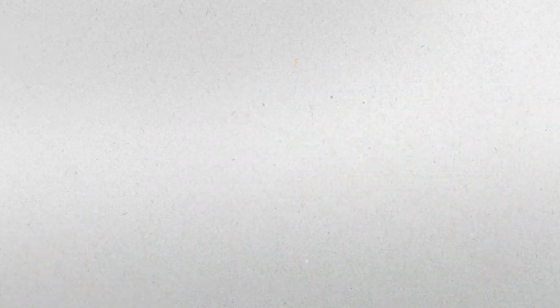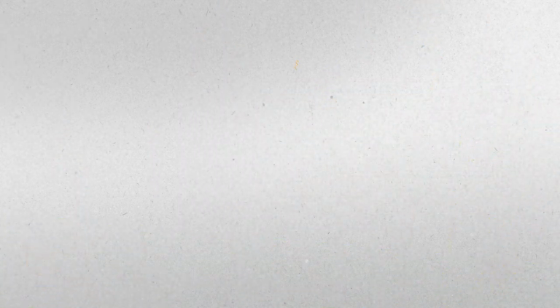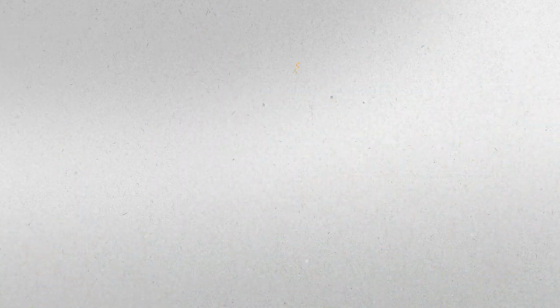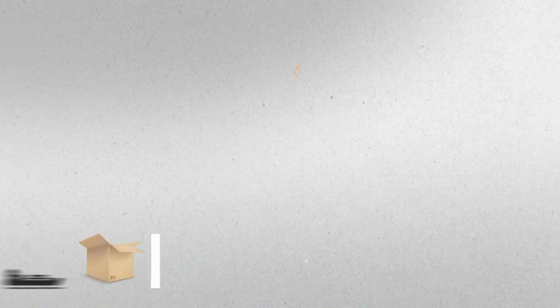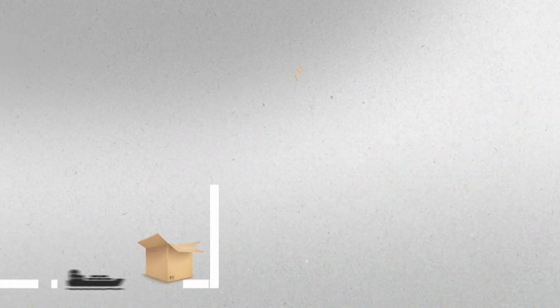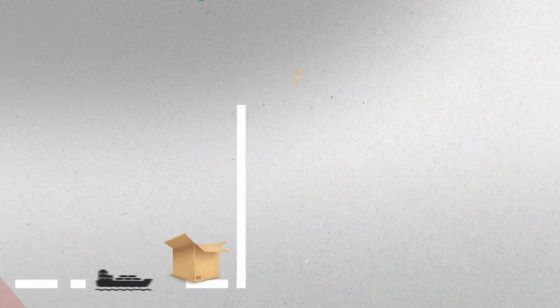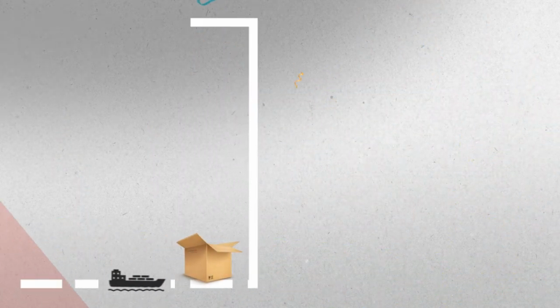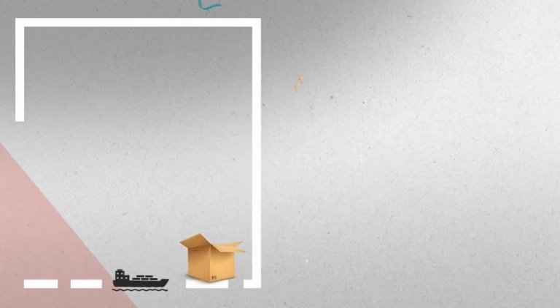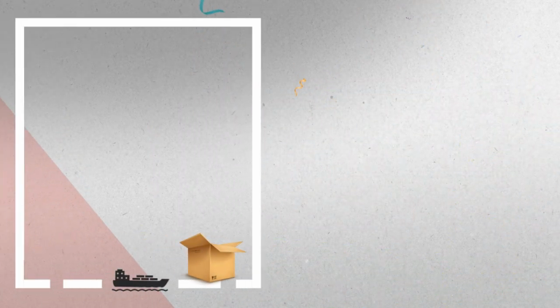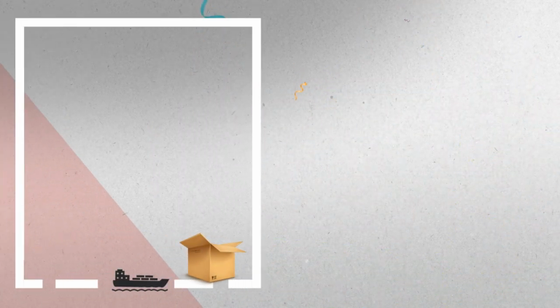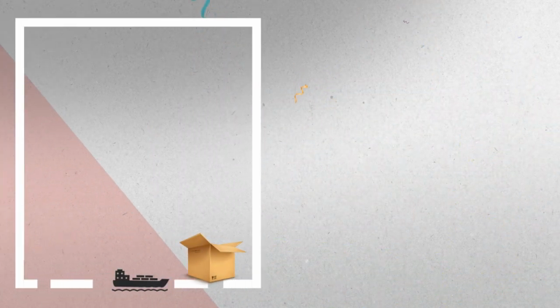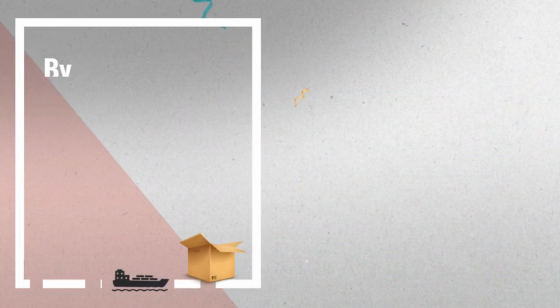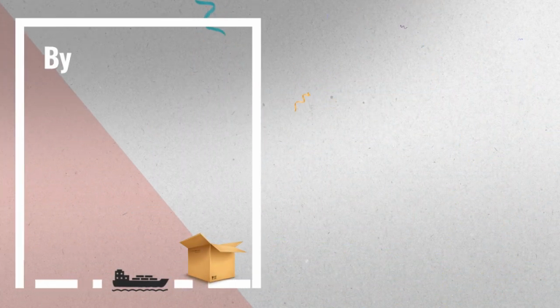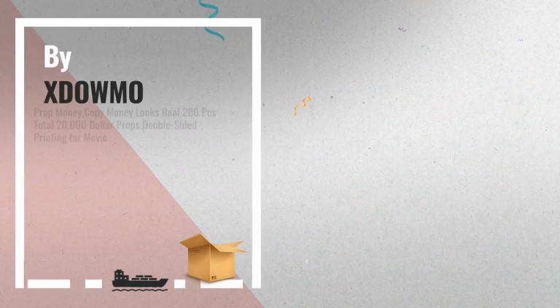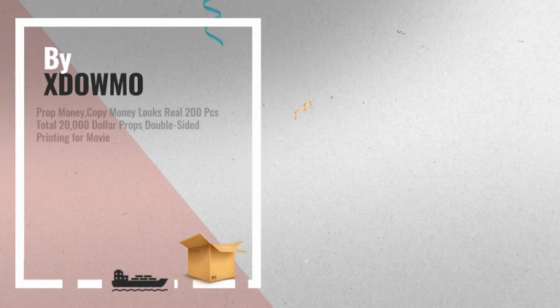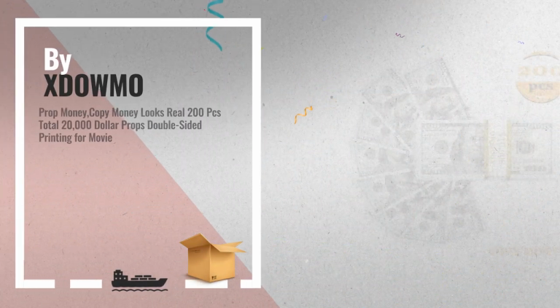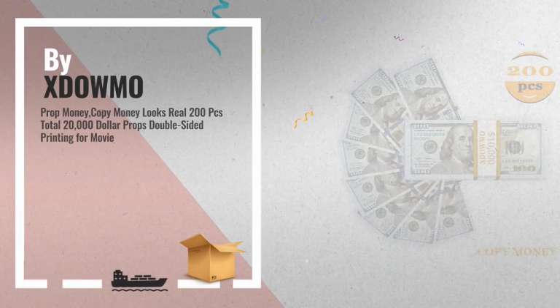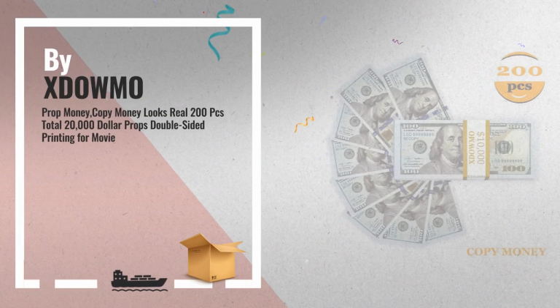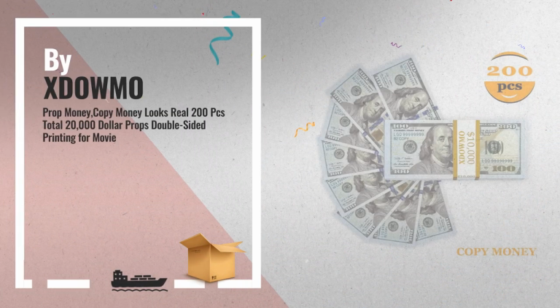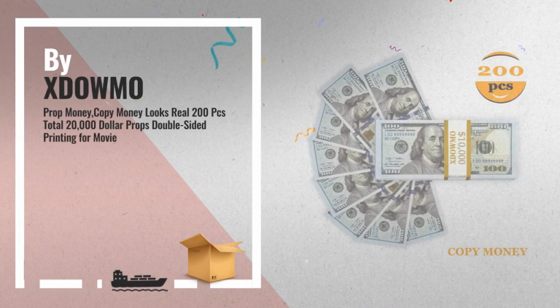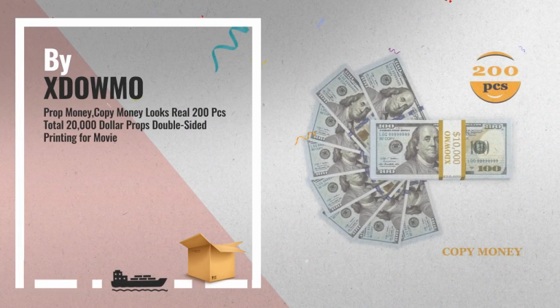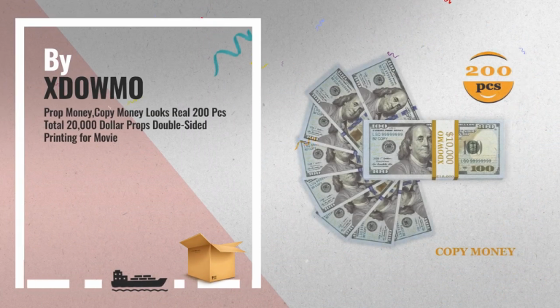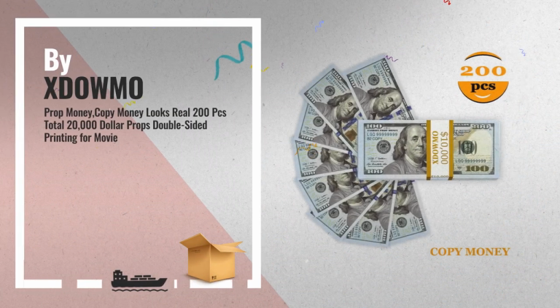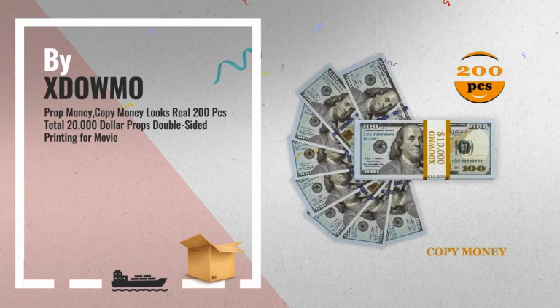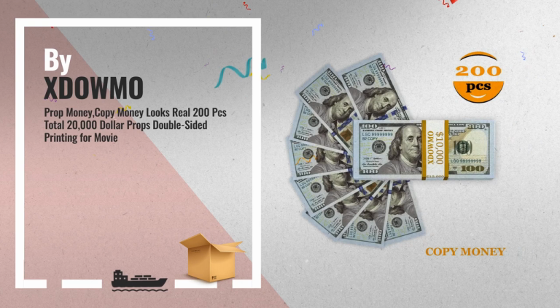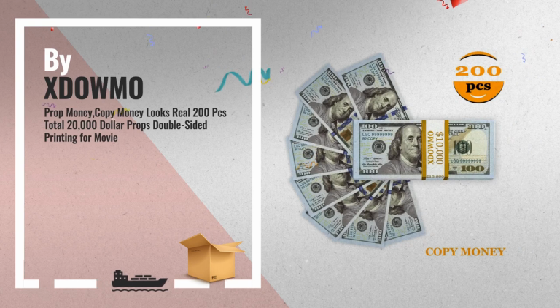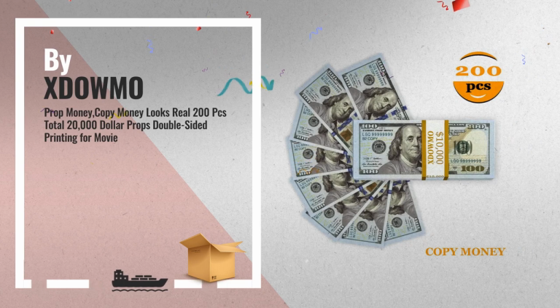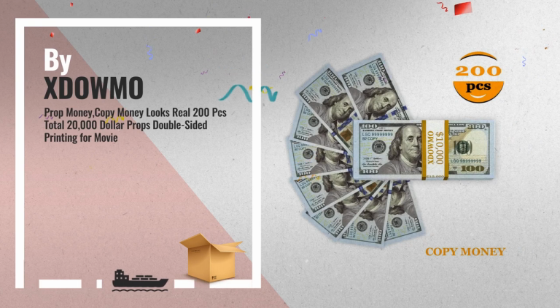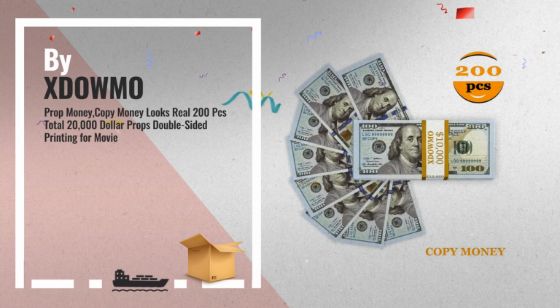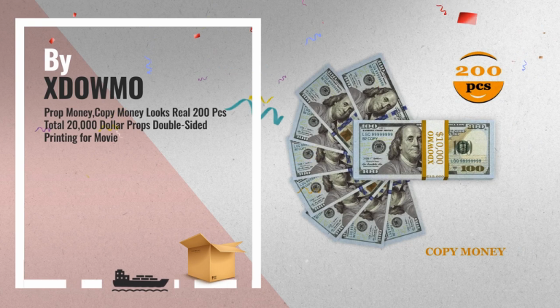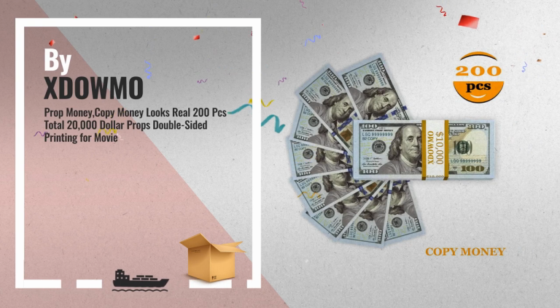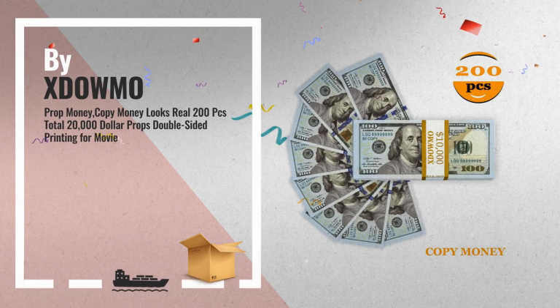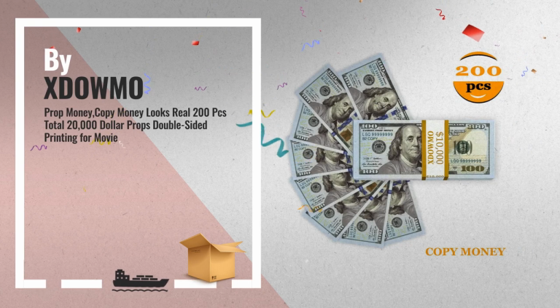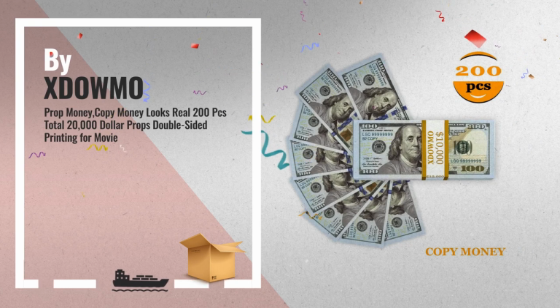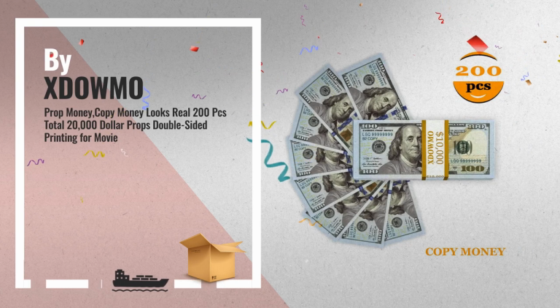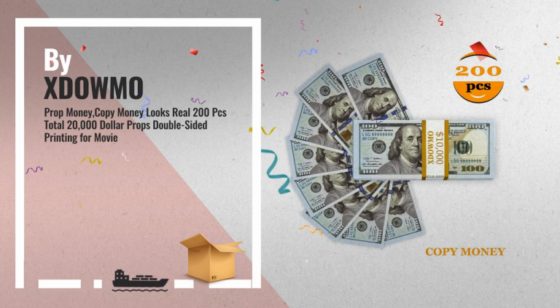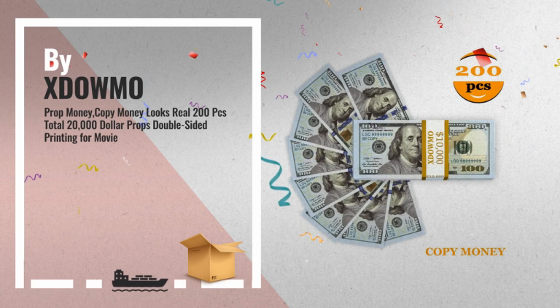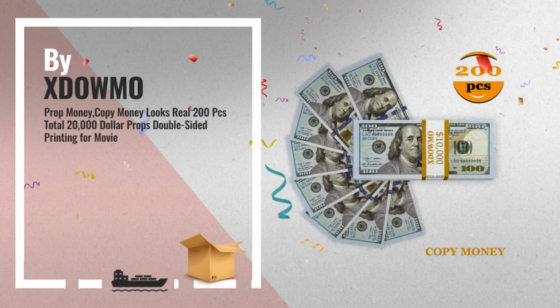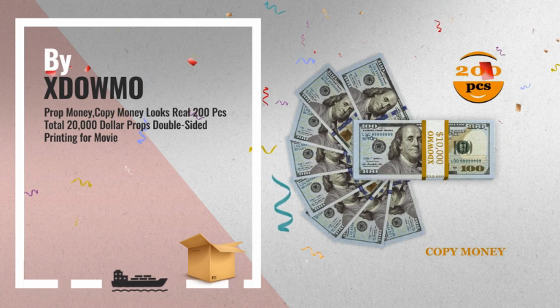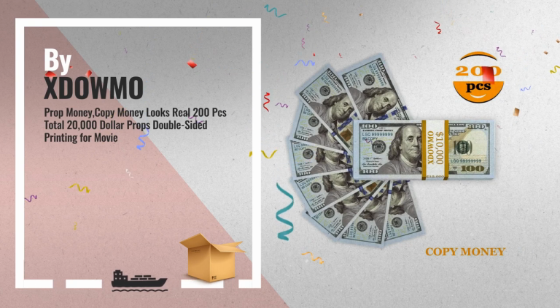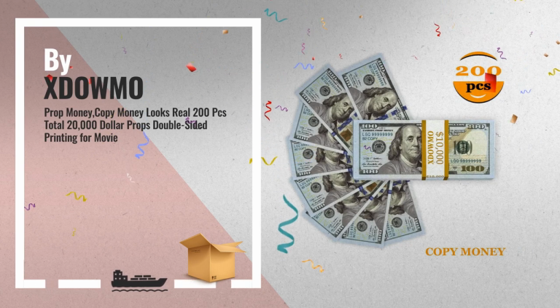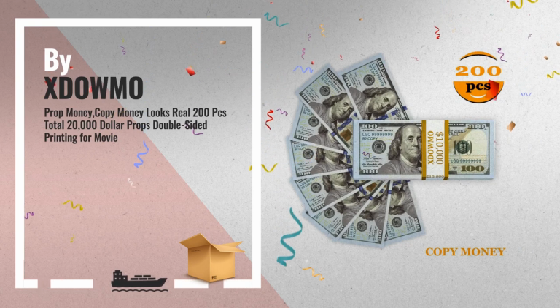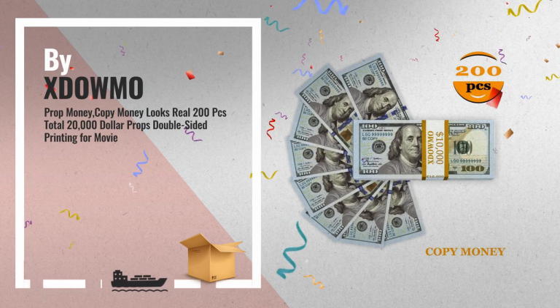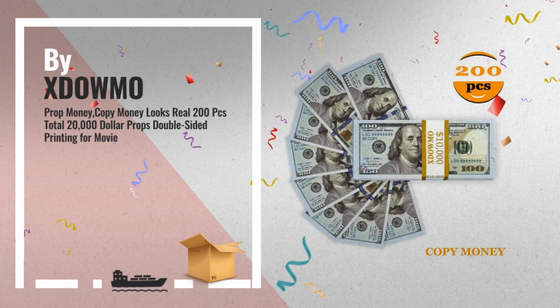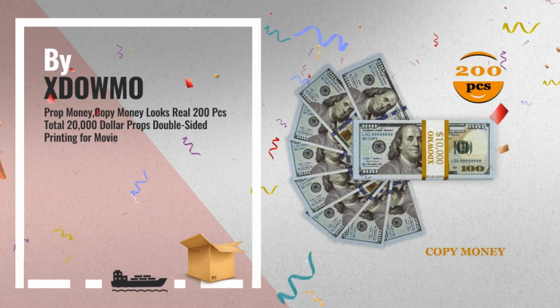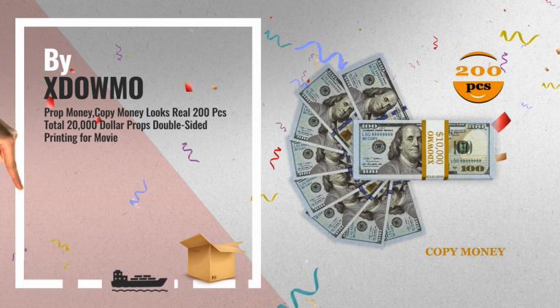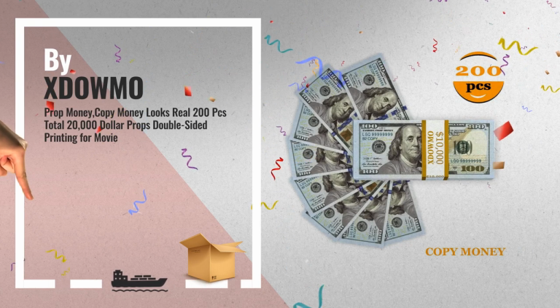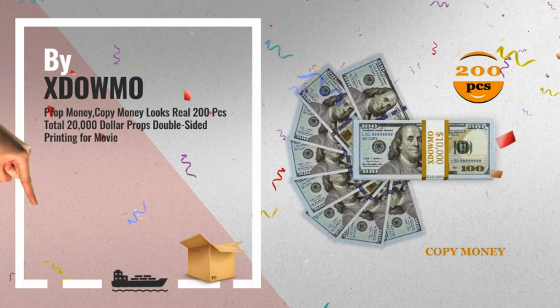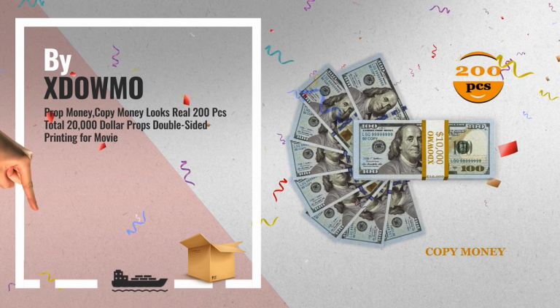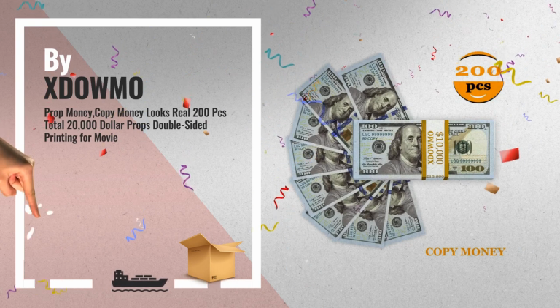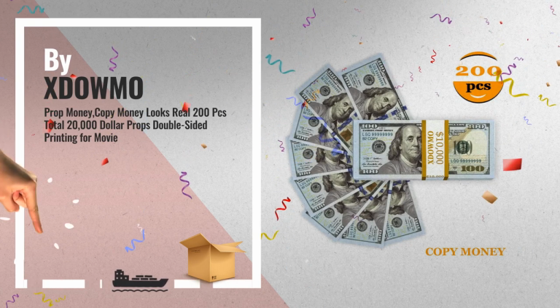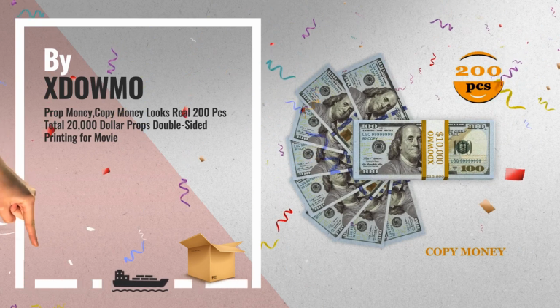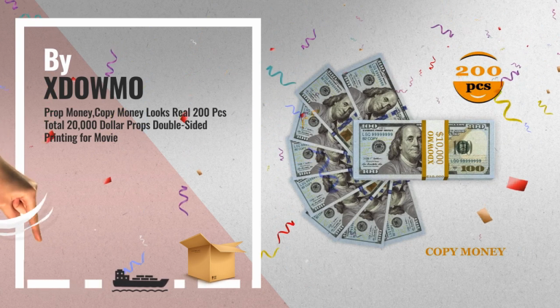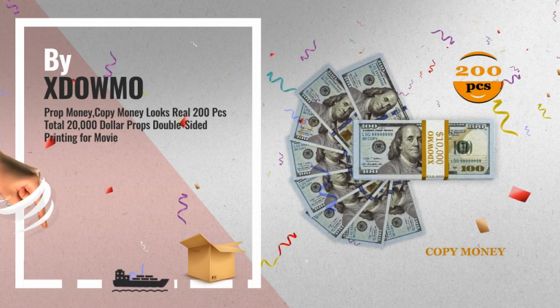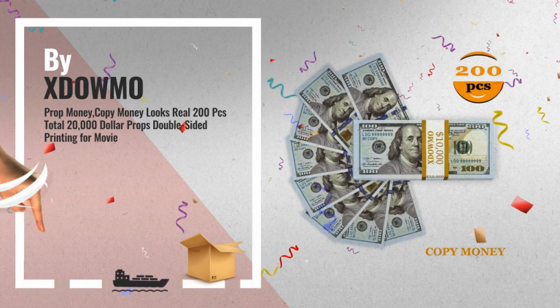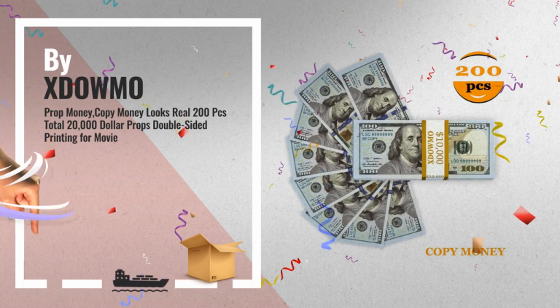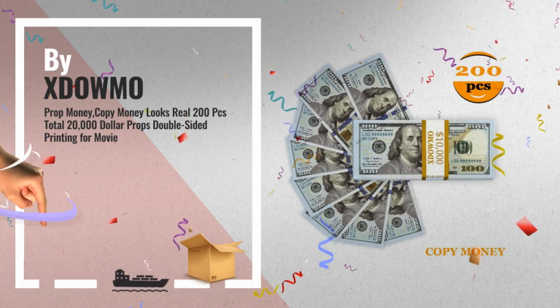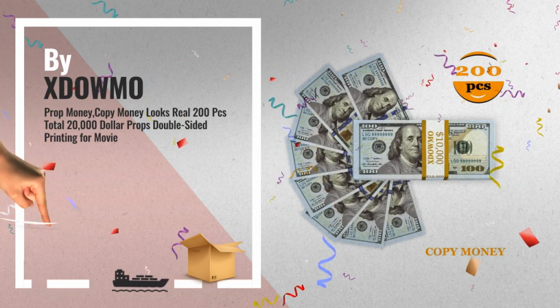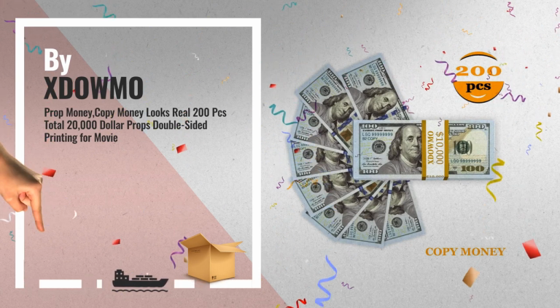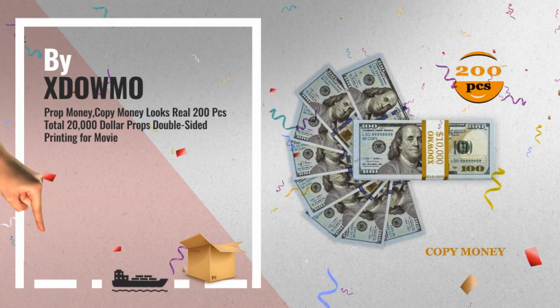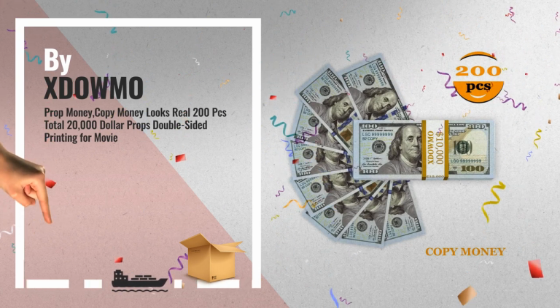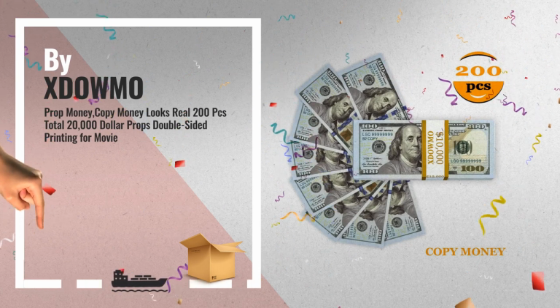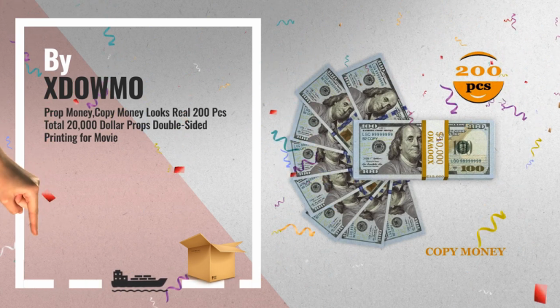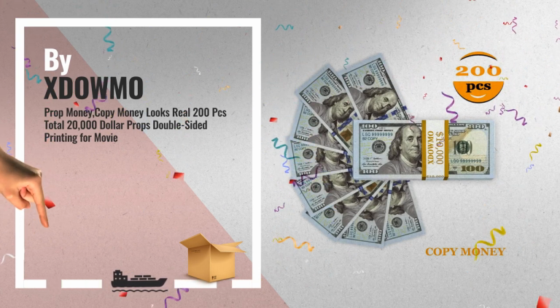Number 5: This play money is double-sided and life-size. Refer to images for quality, by Zdomo.